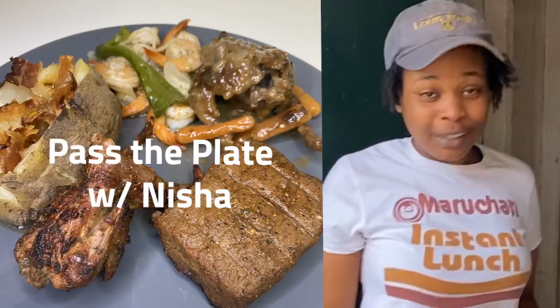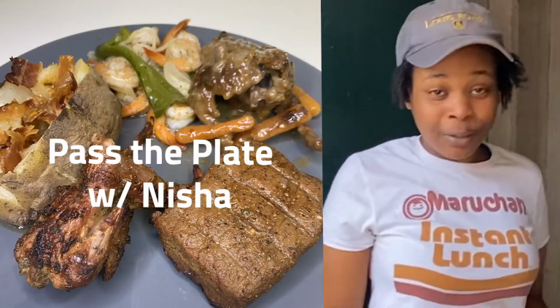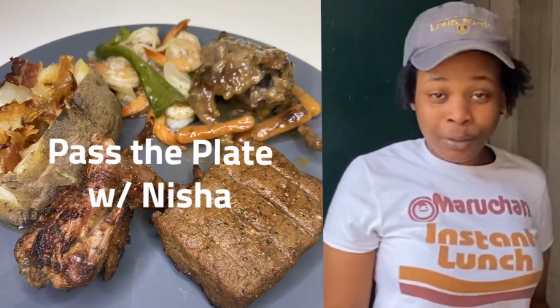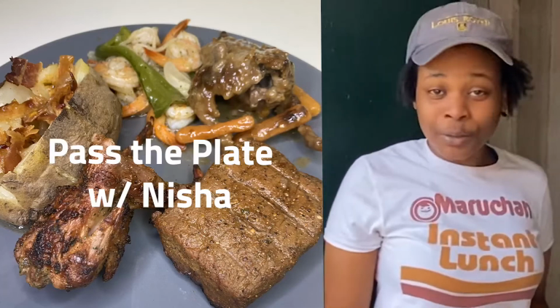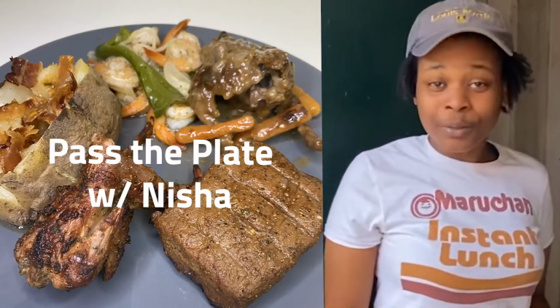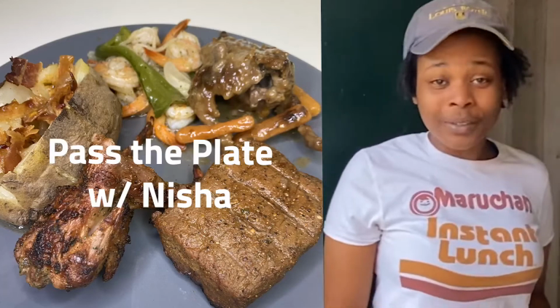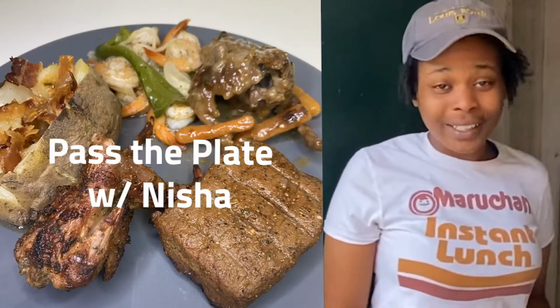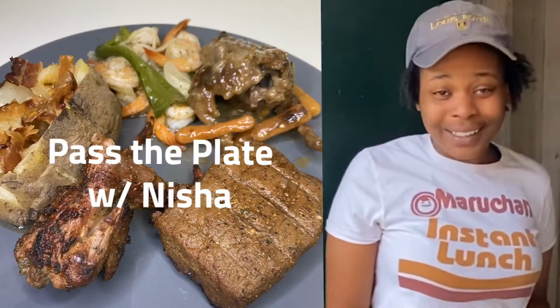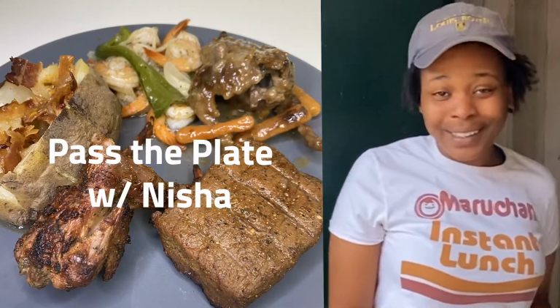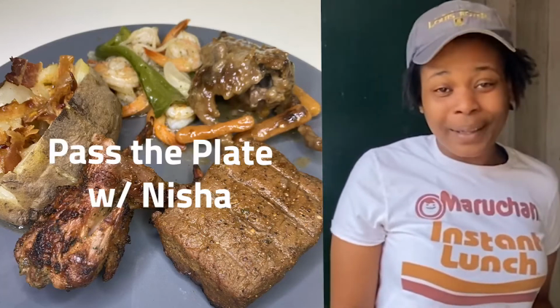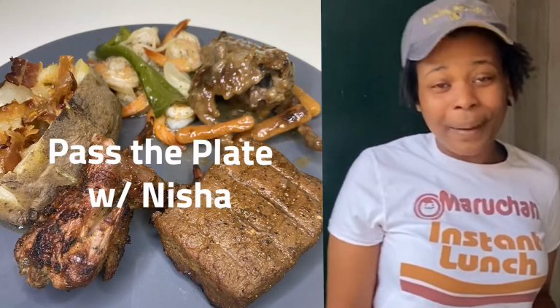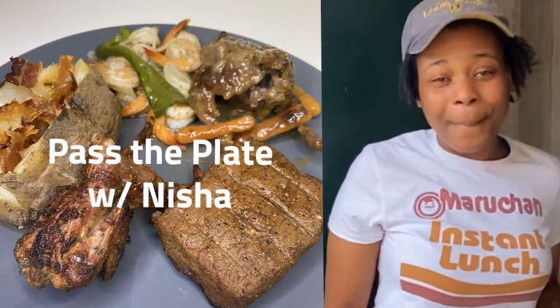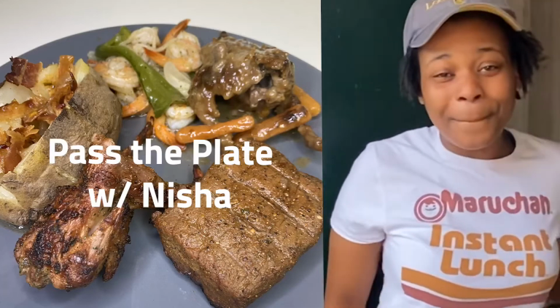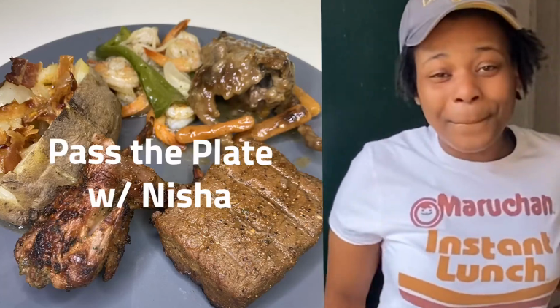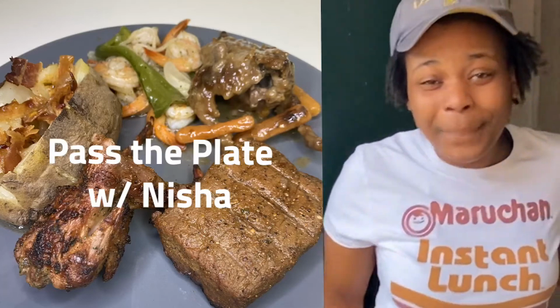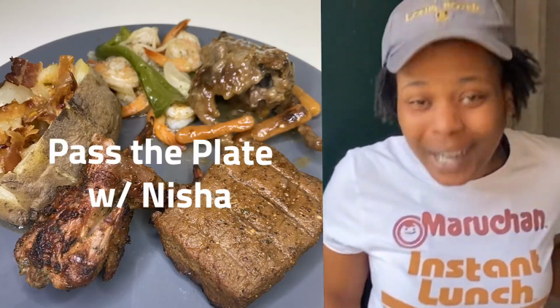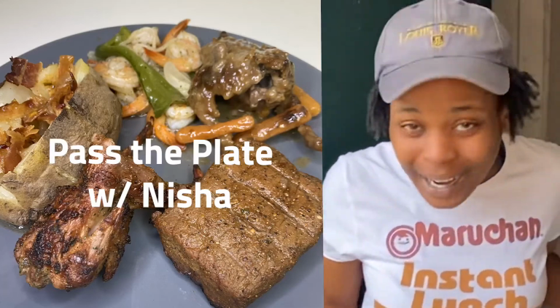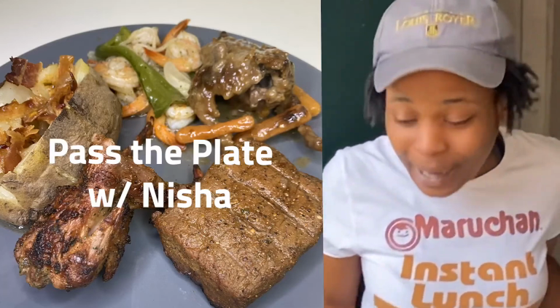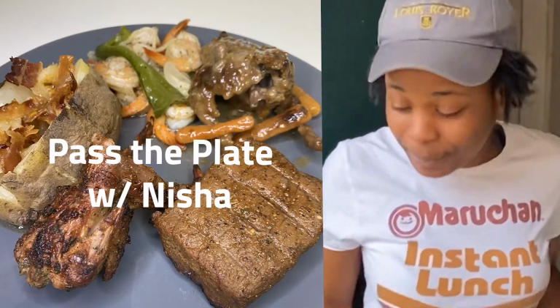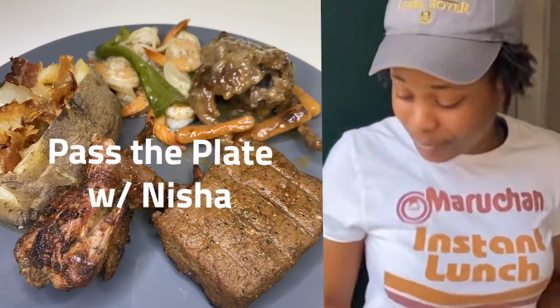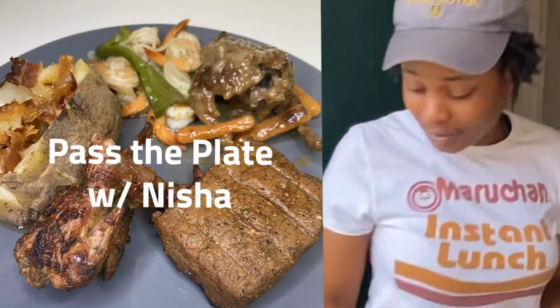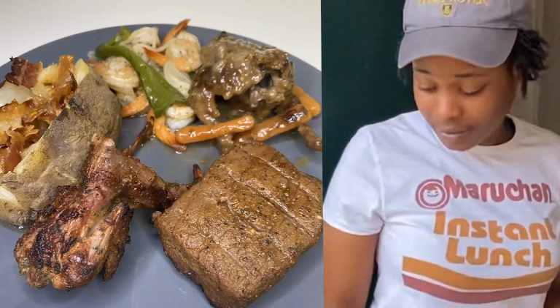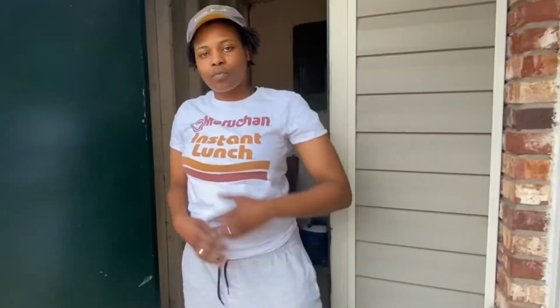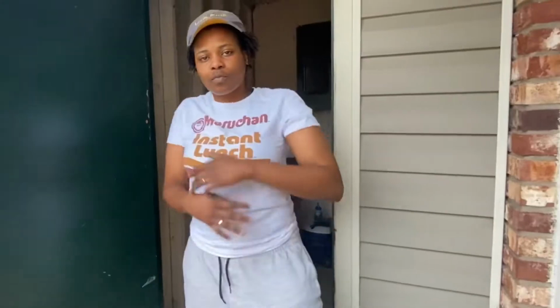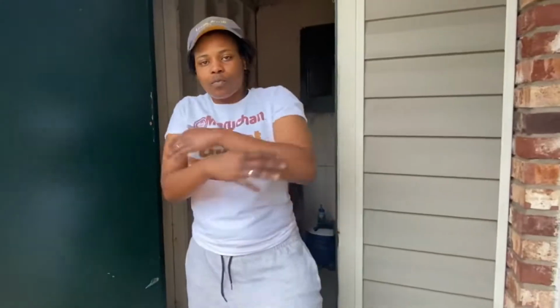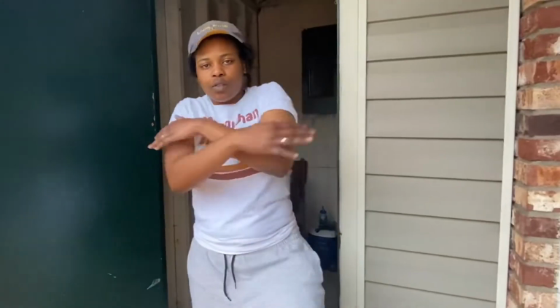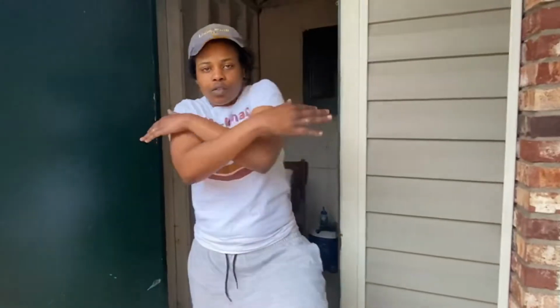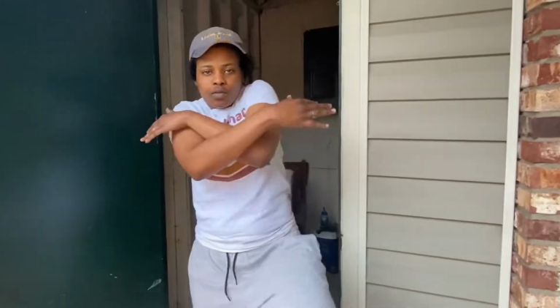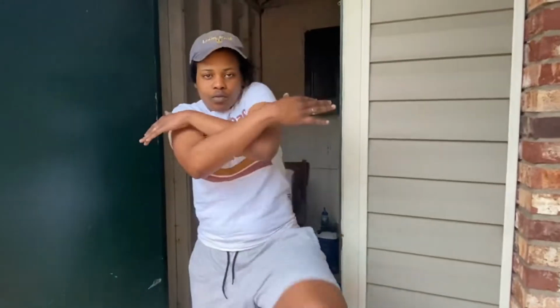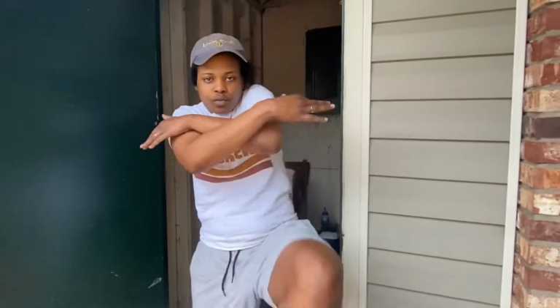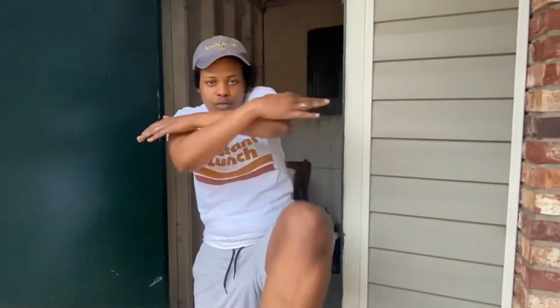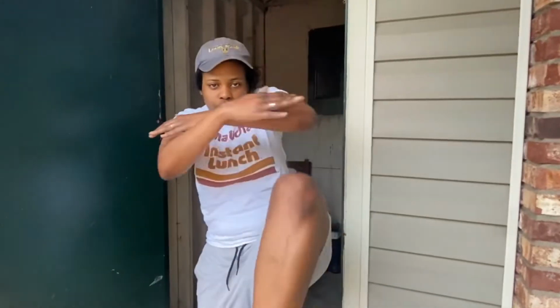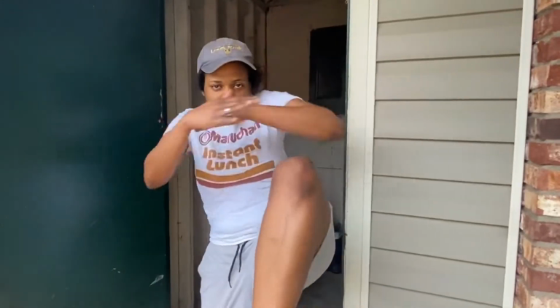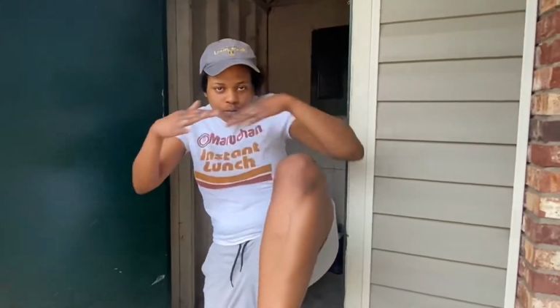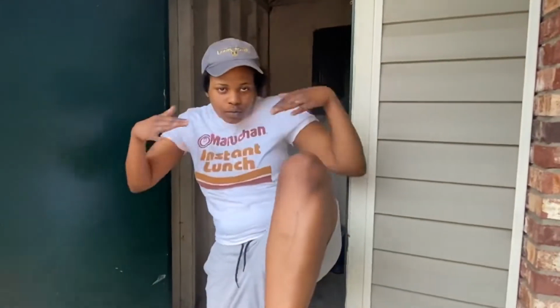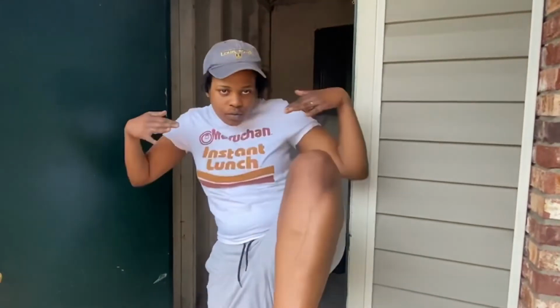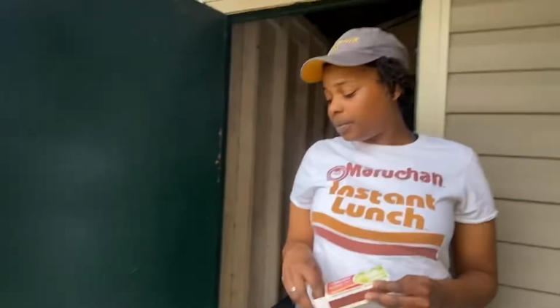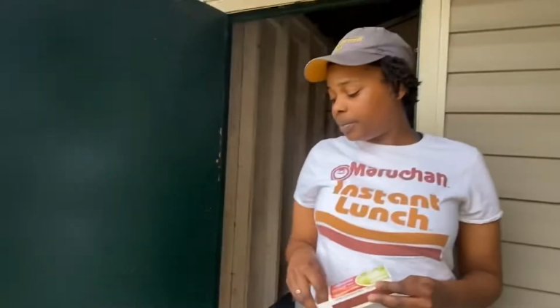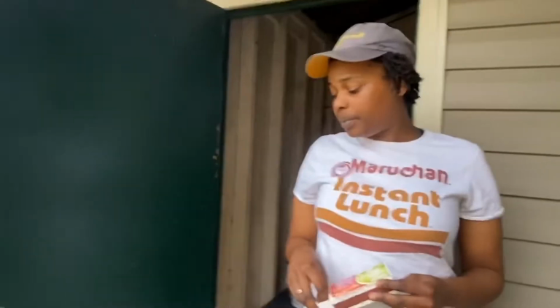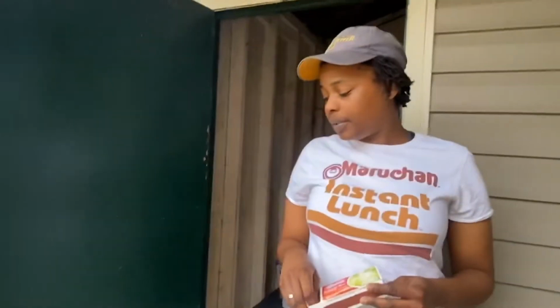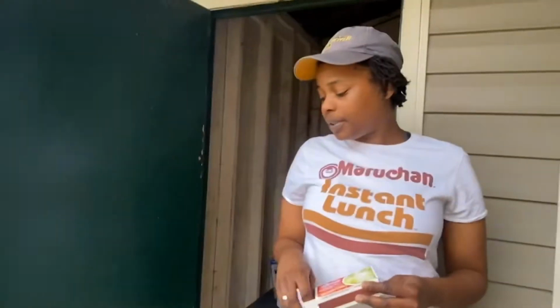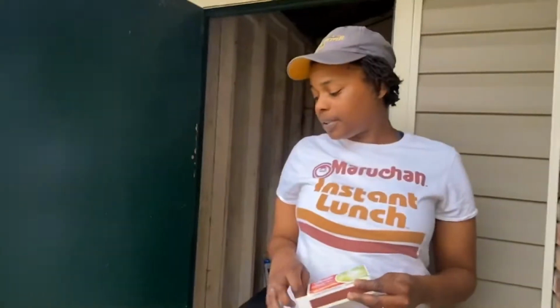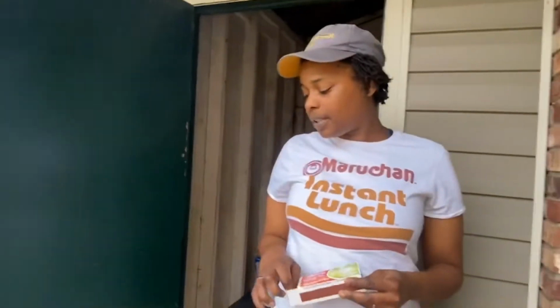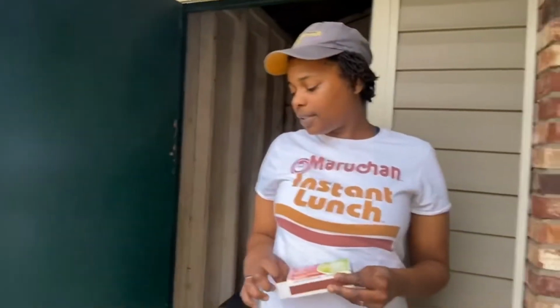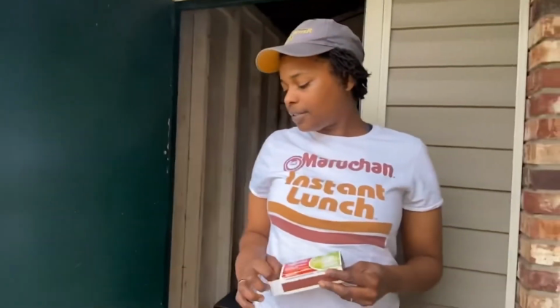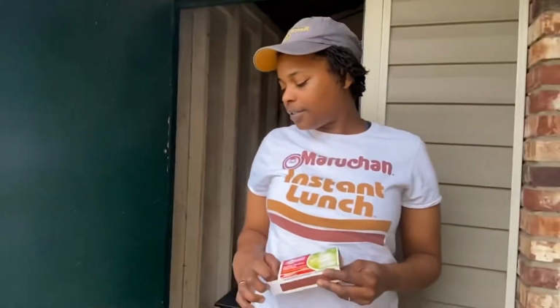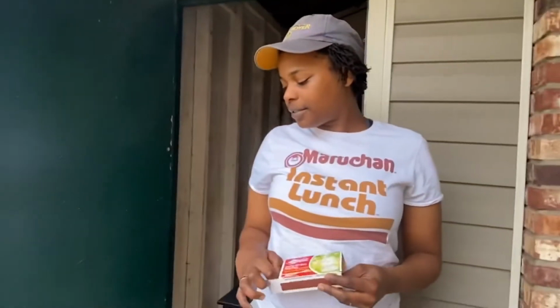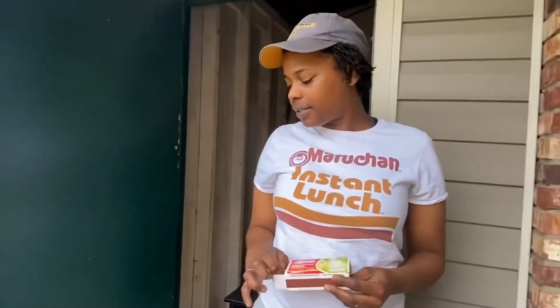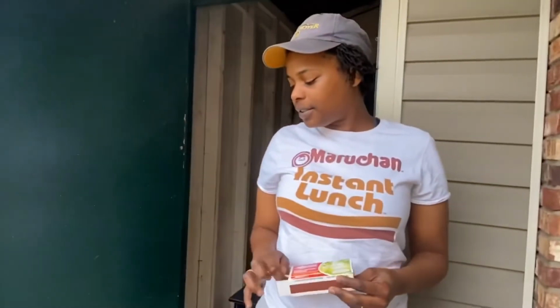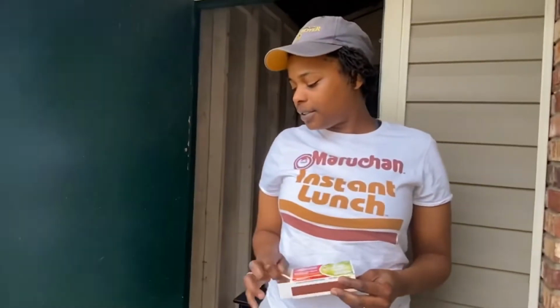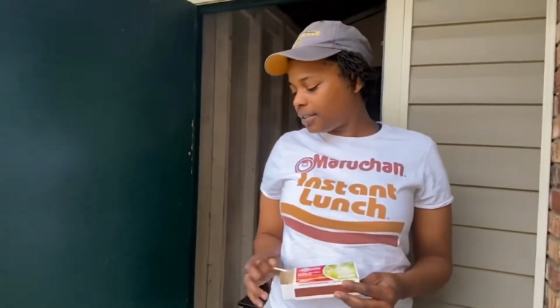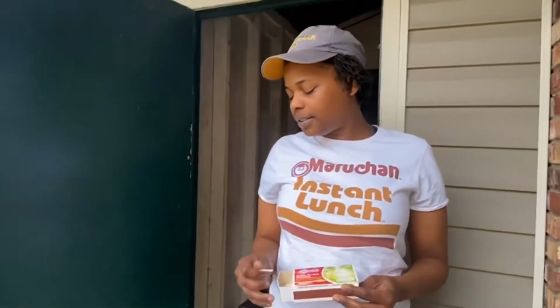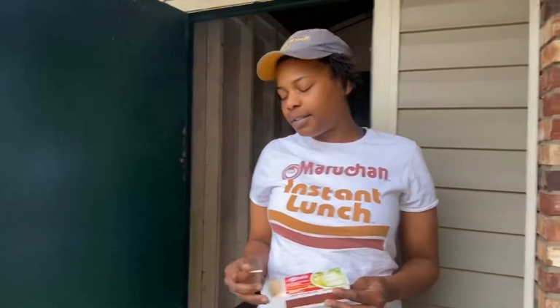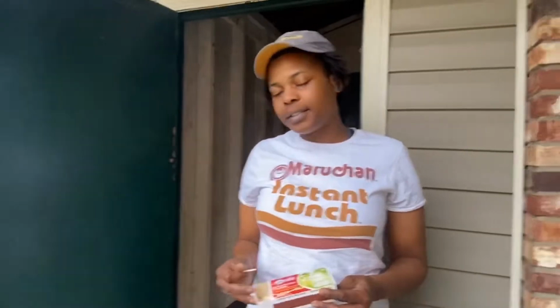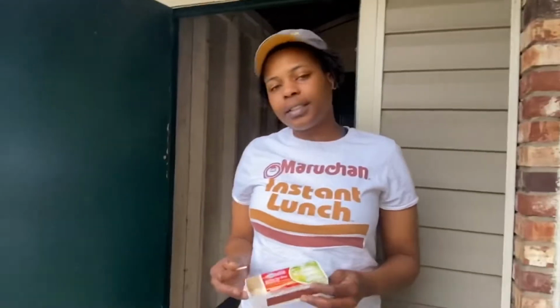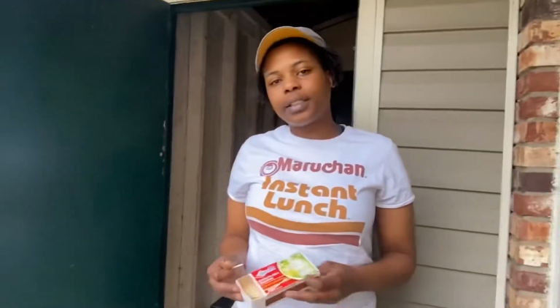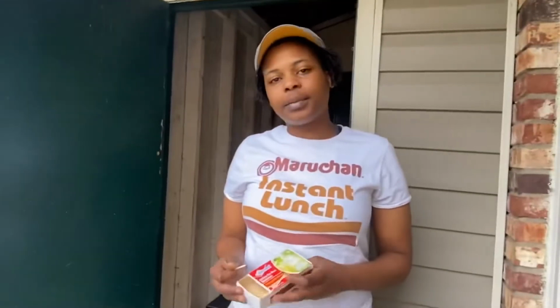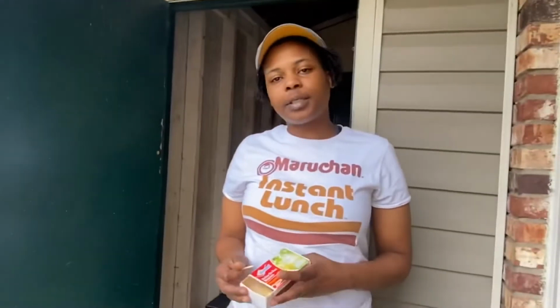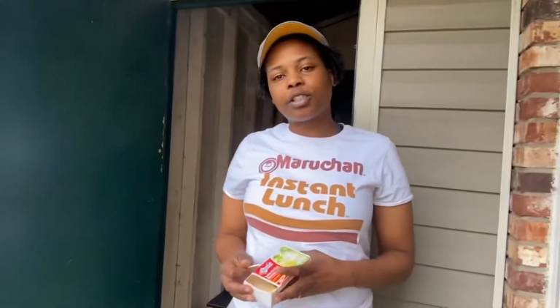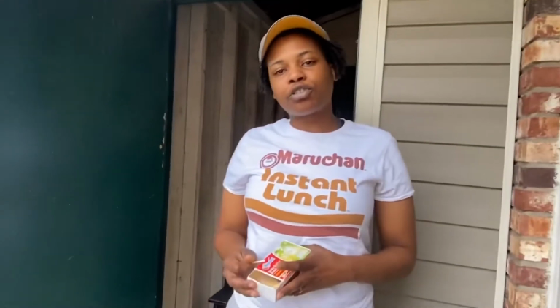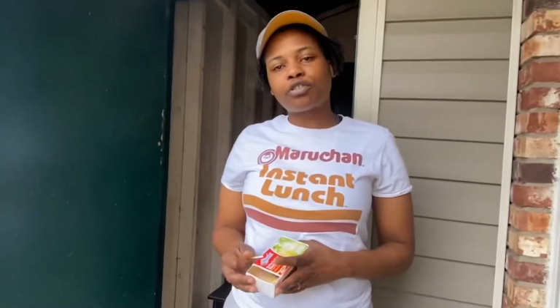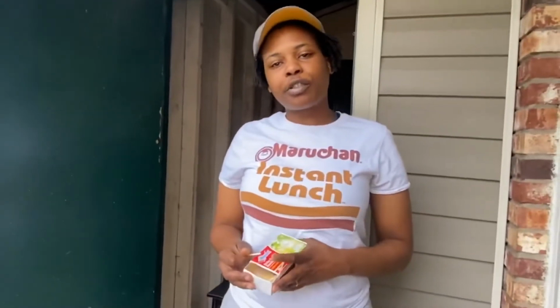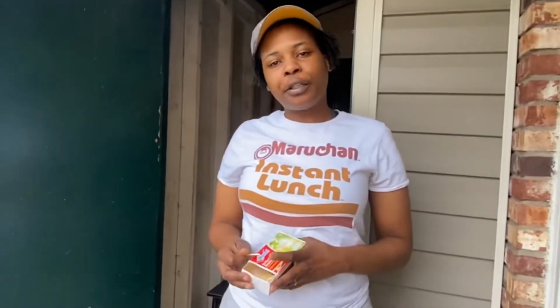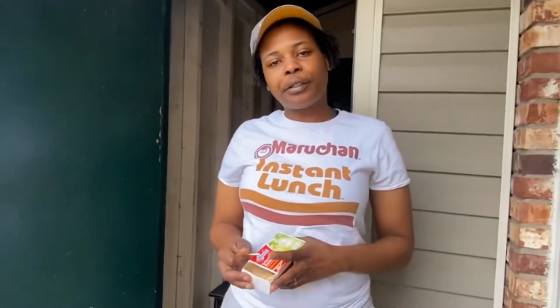On and poppin'. I'm gonna put me a steak on the grill, a little bit of shrimp.